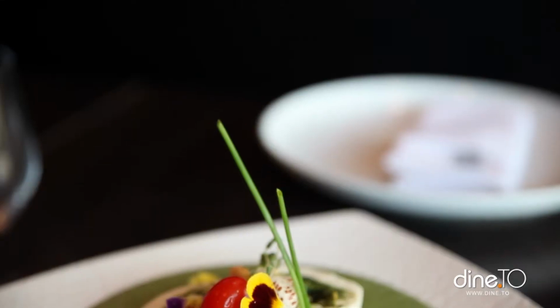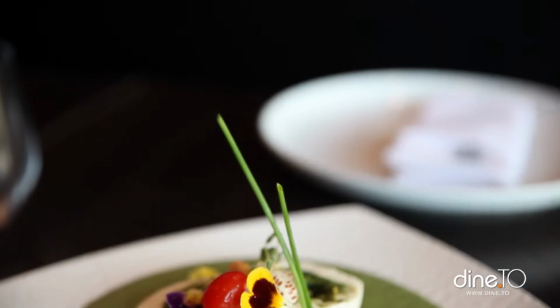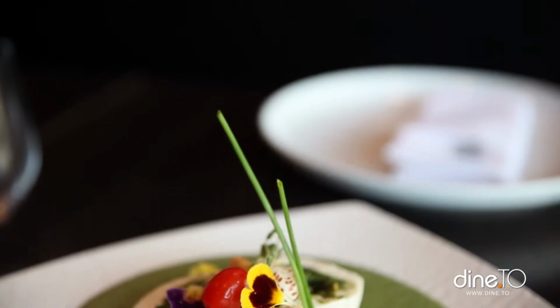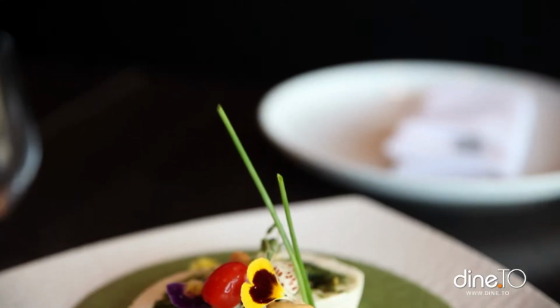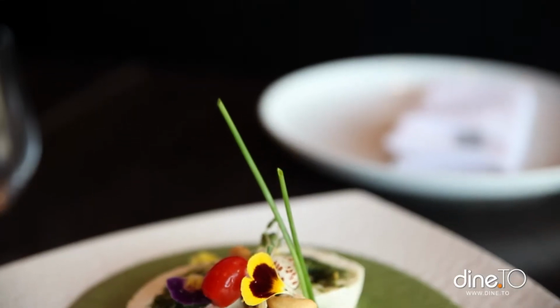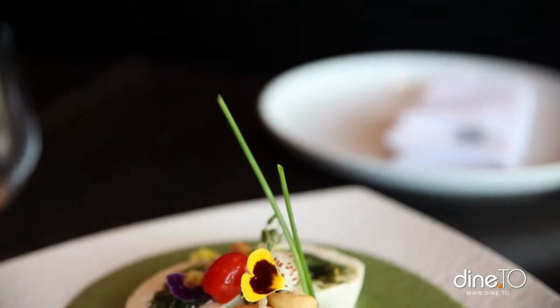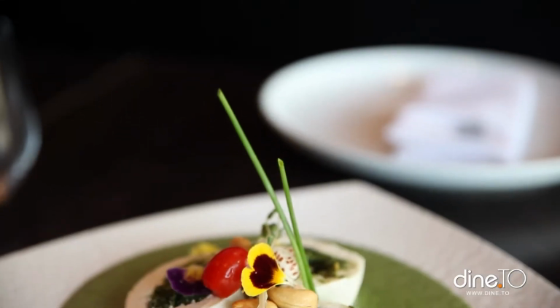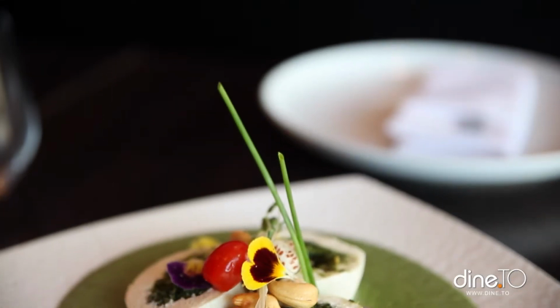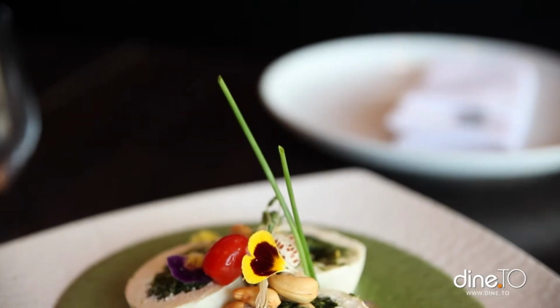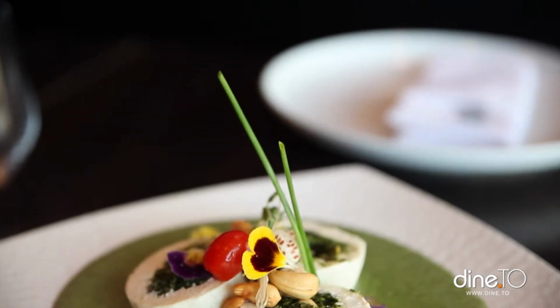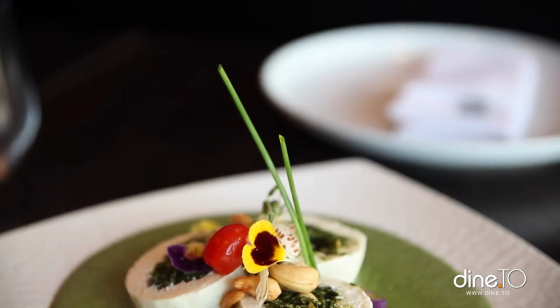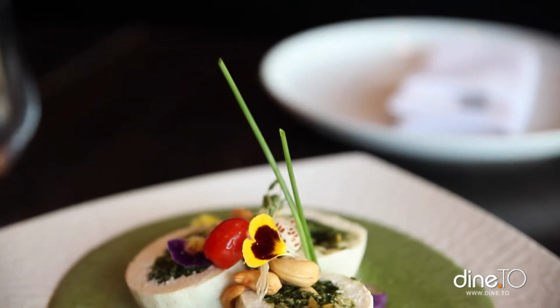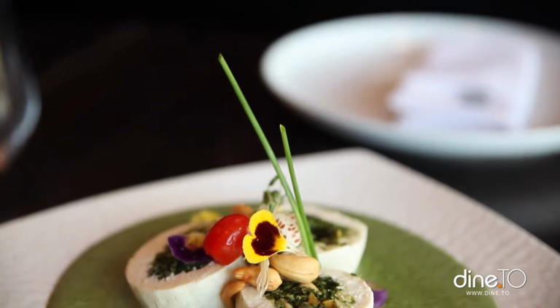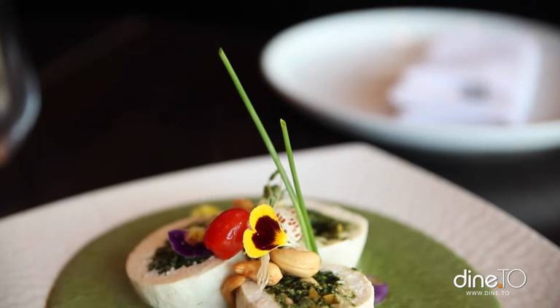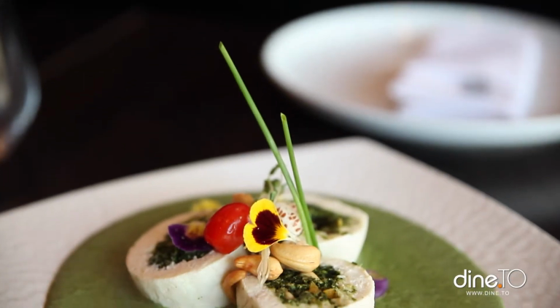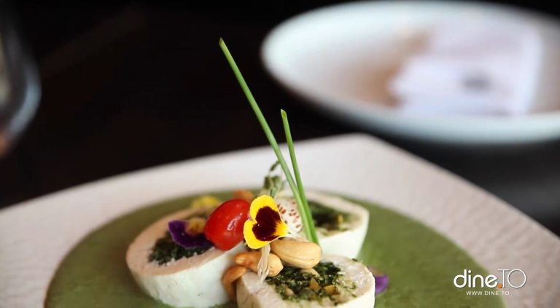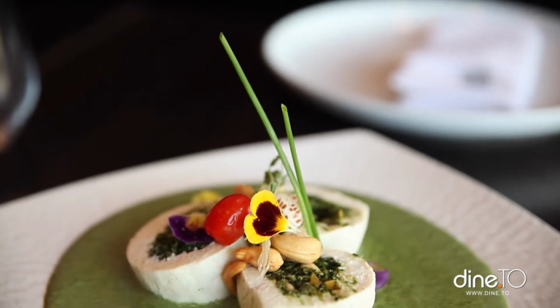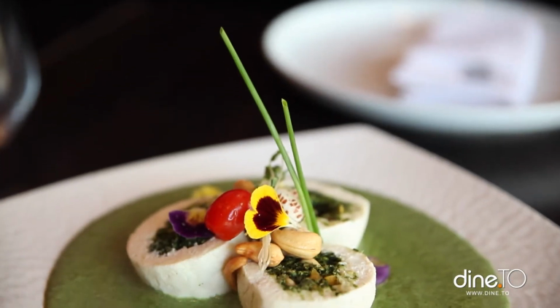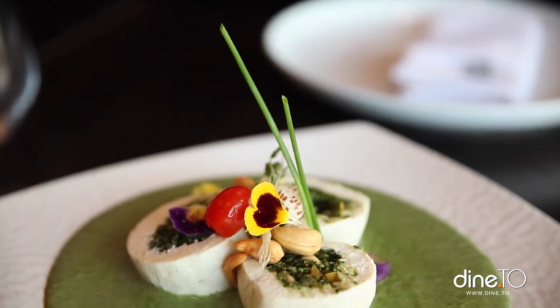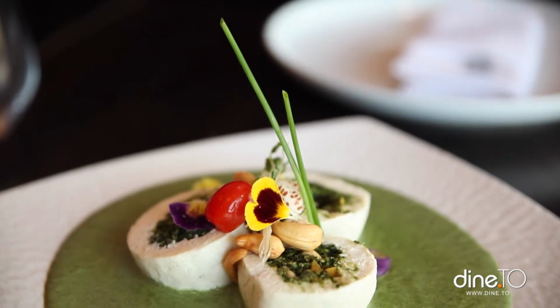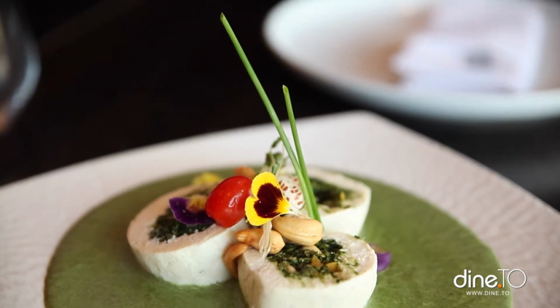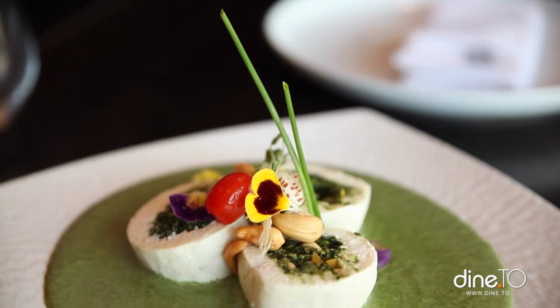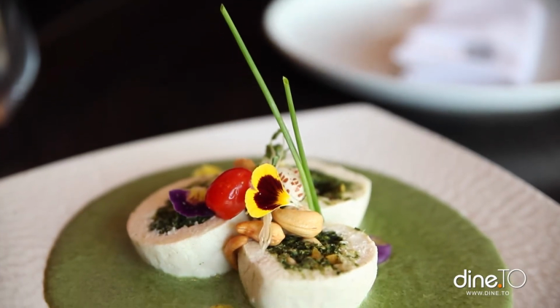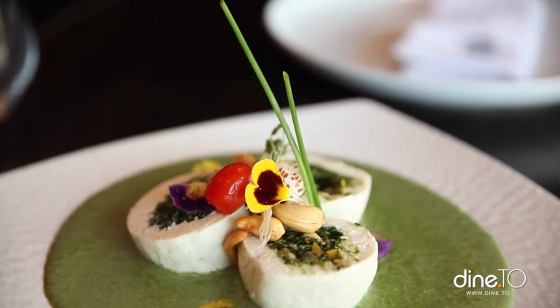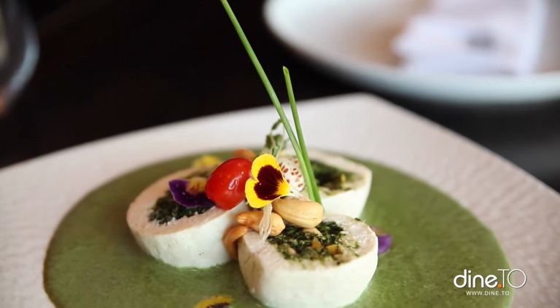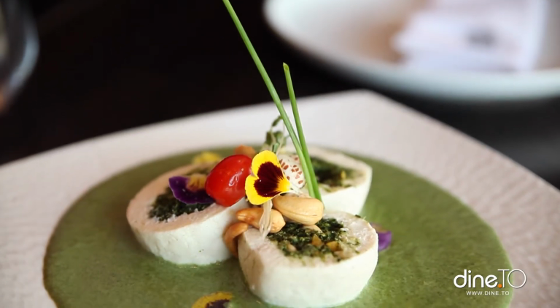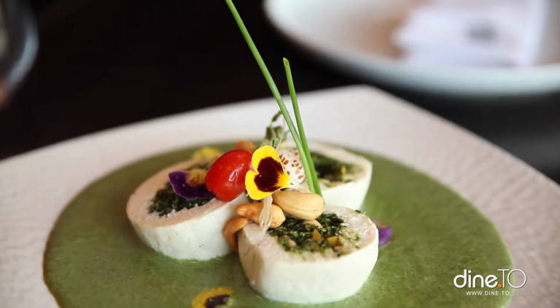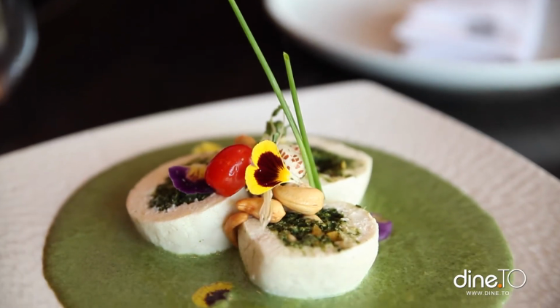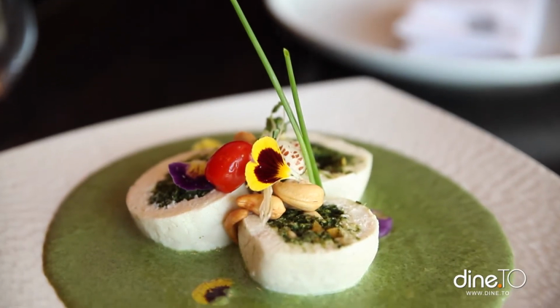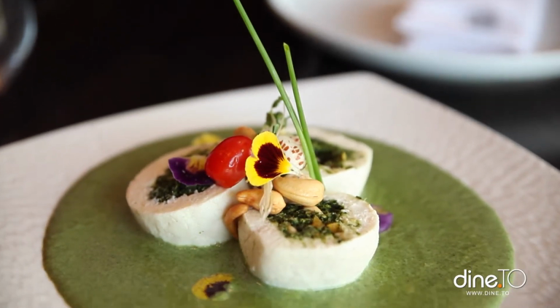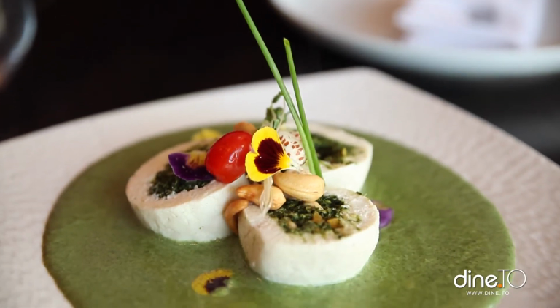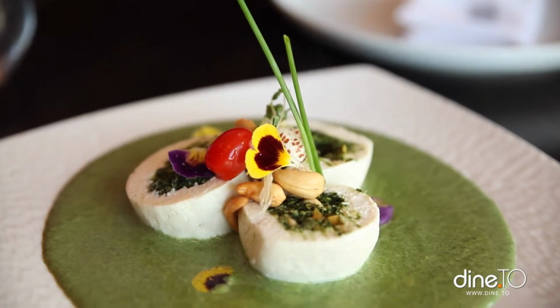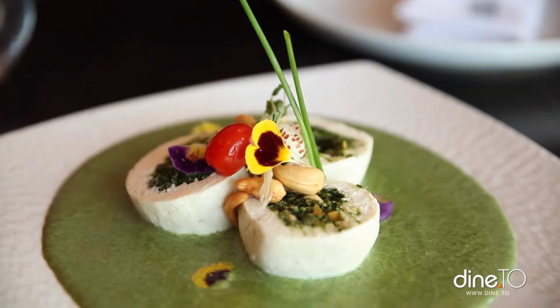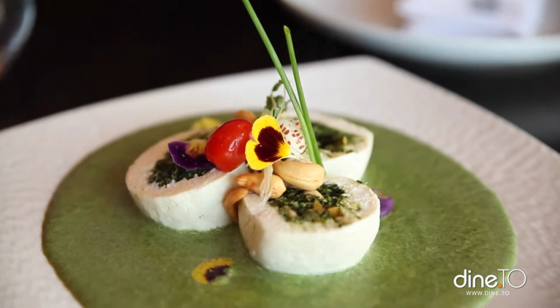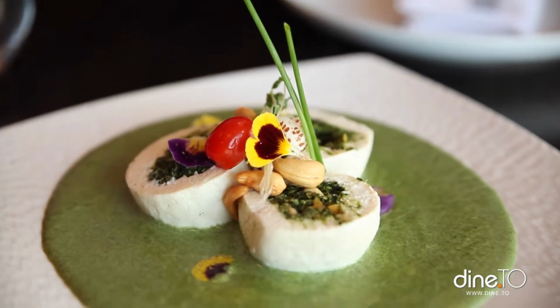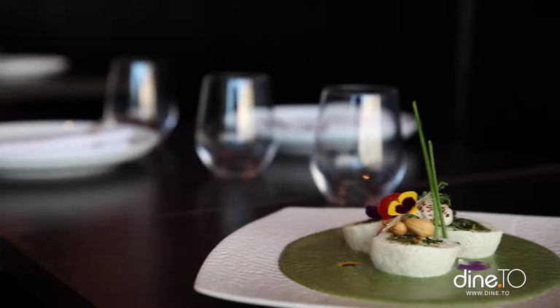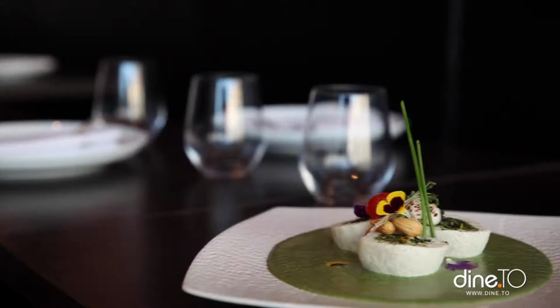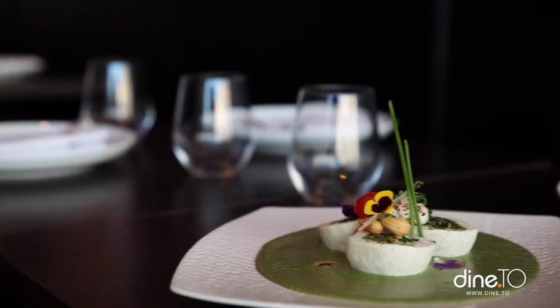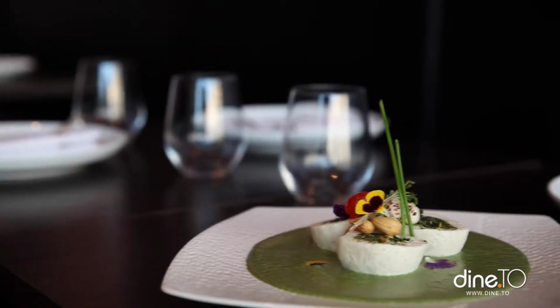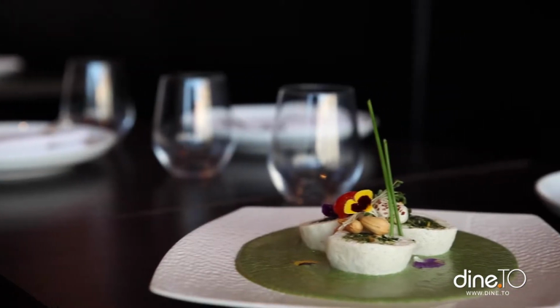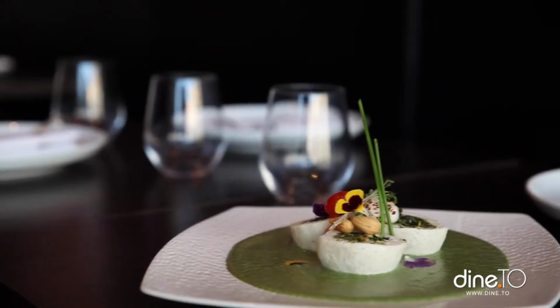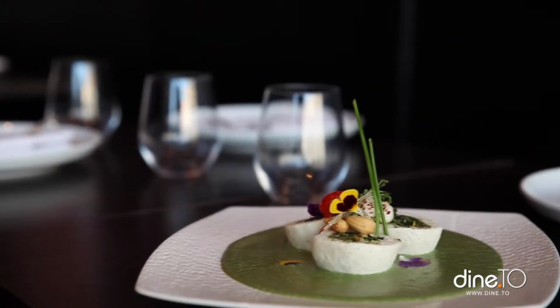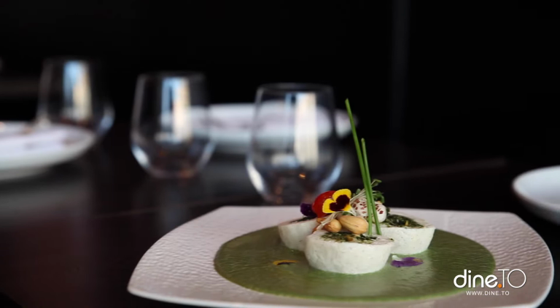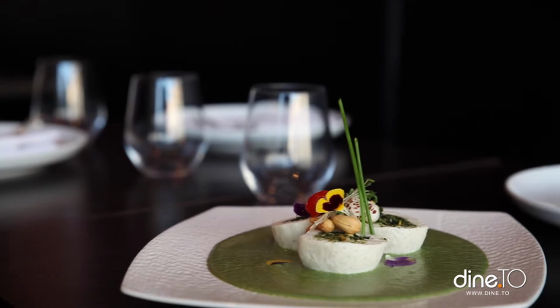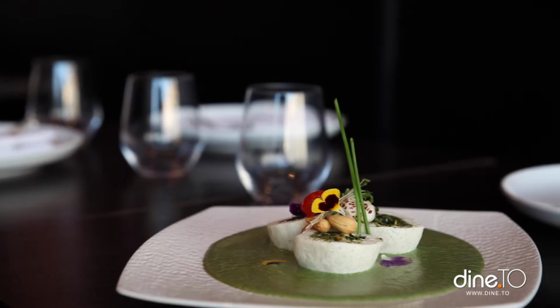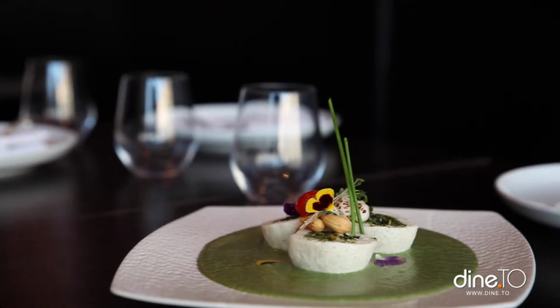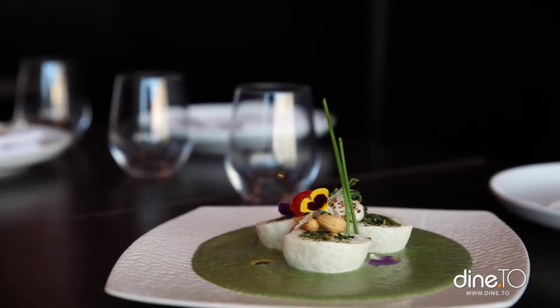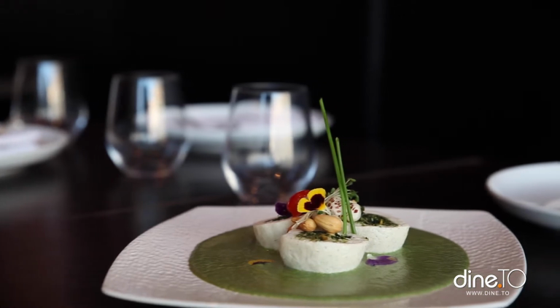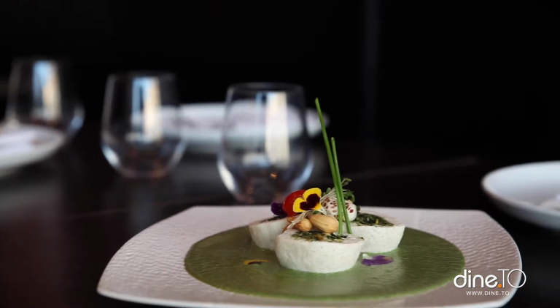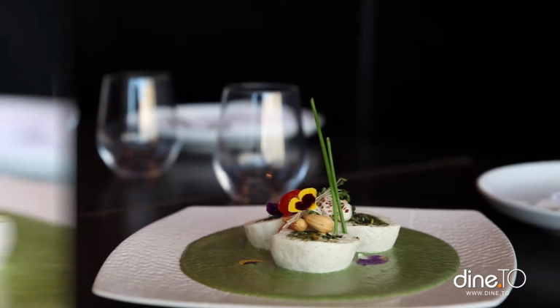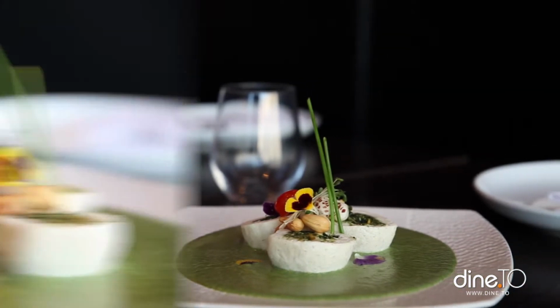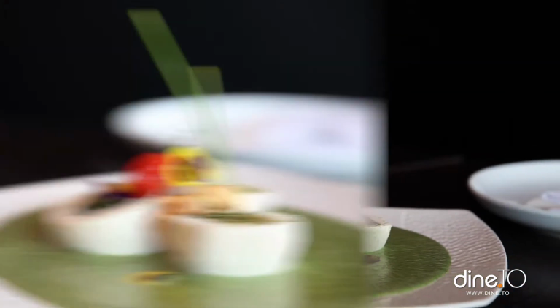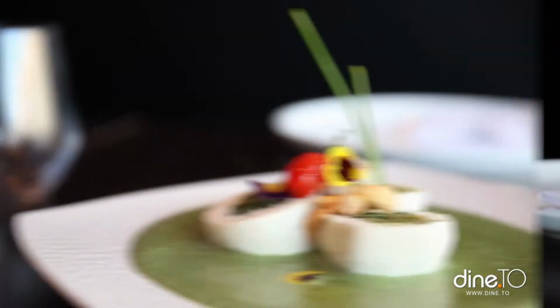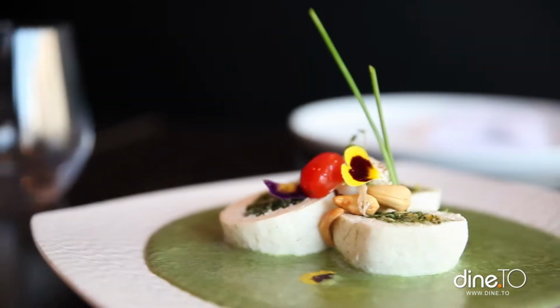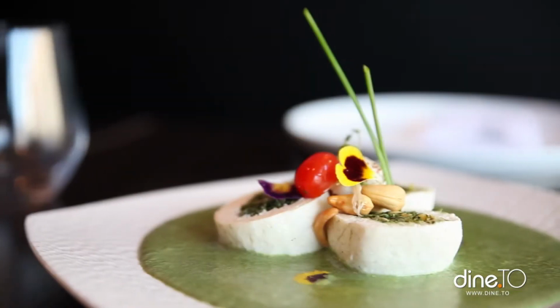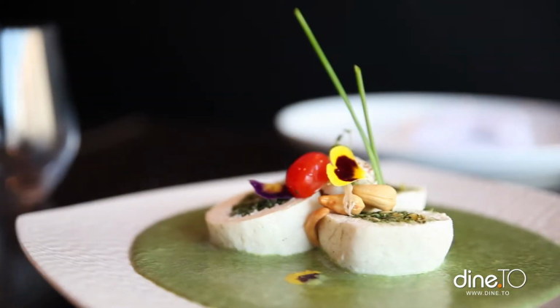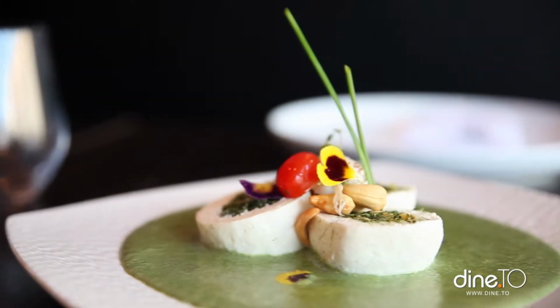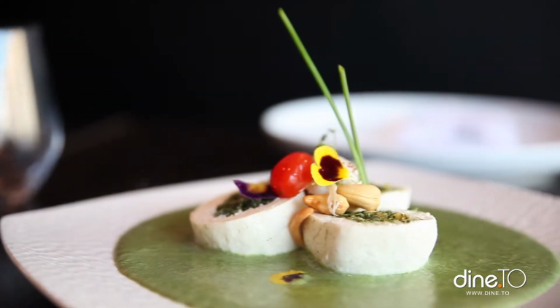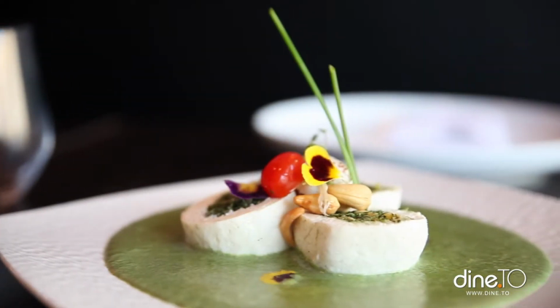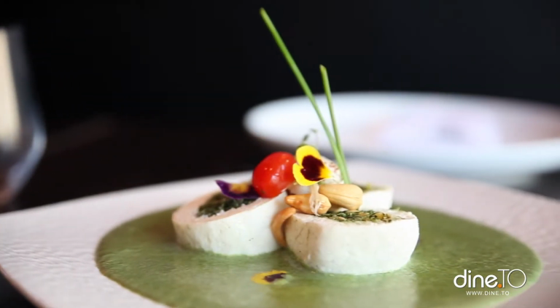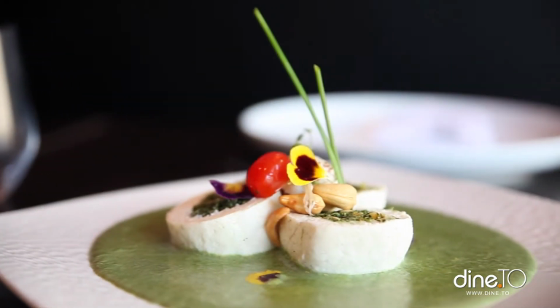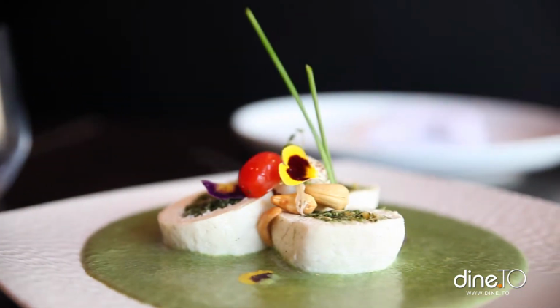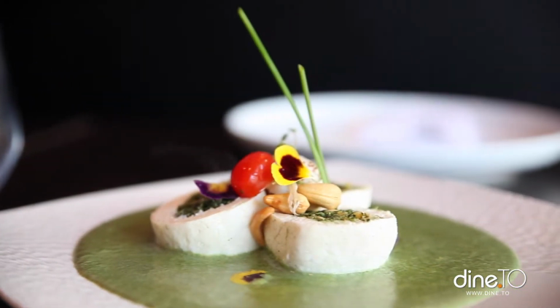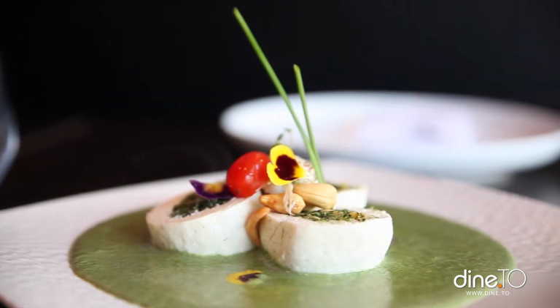This is a paneer kofta stuffed with spinach, raisins, and coconut in a cashew and spinach sauce. This is one of my personal favorites.